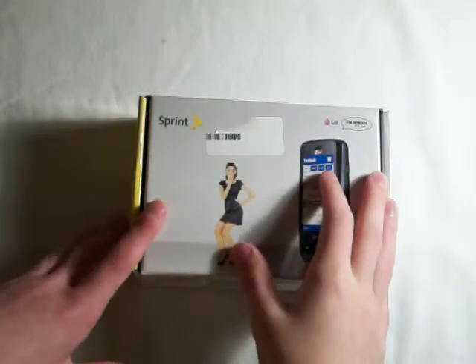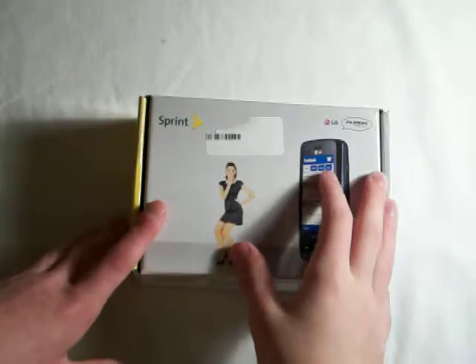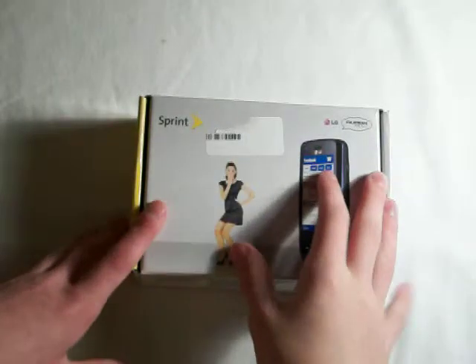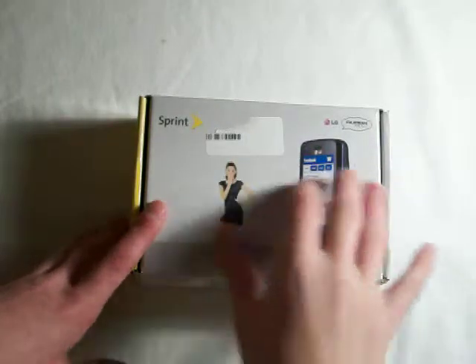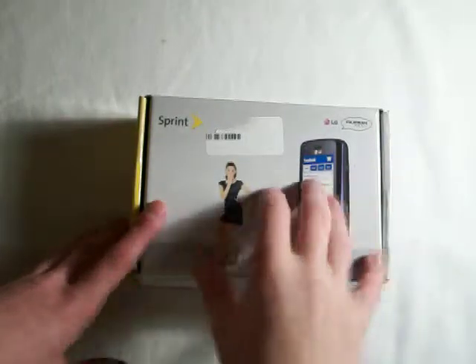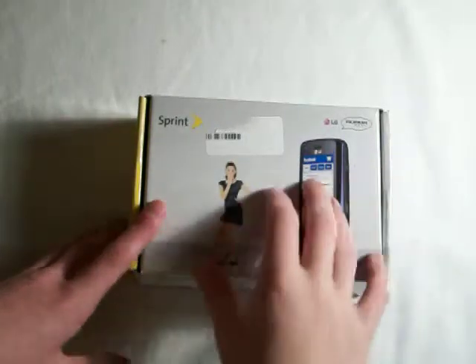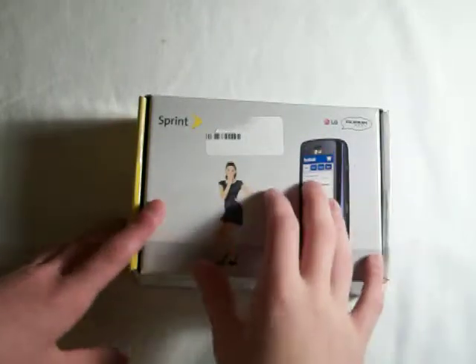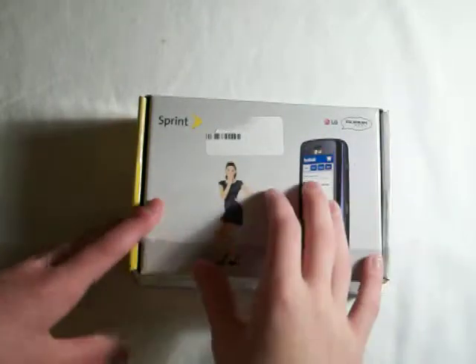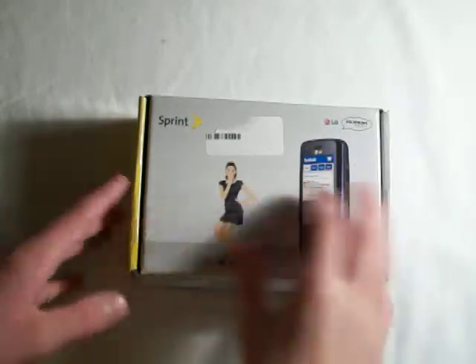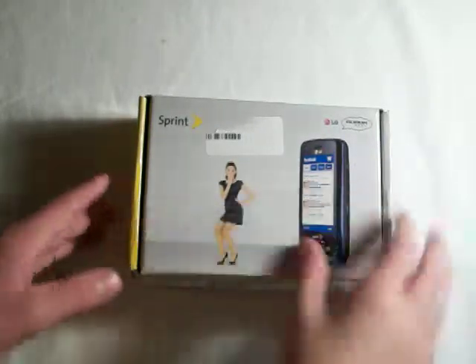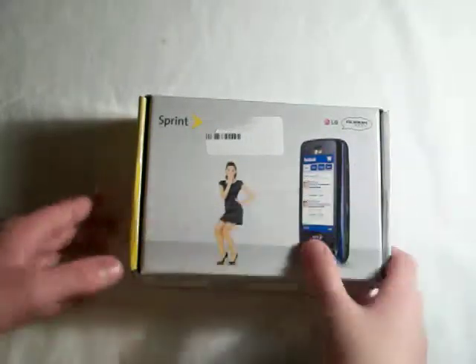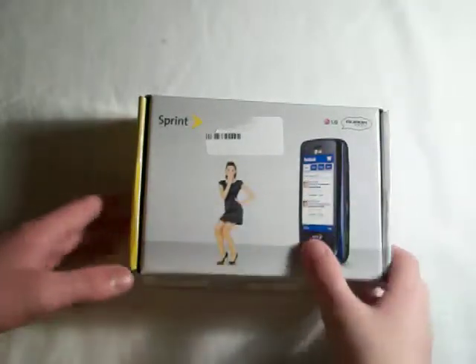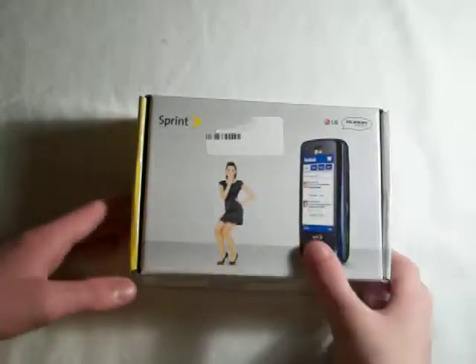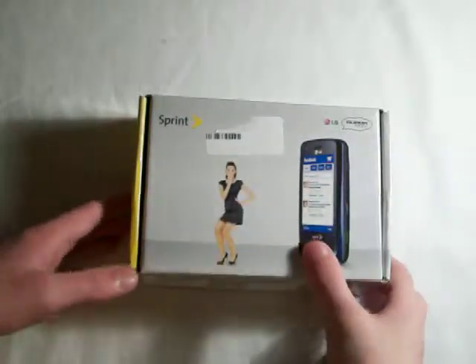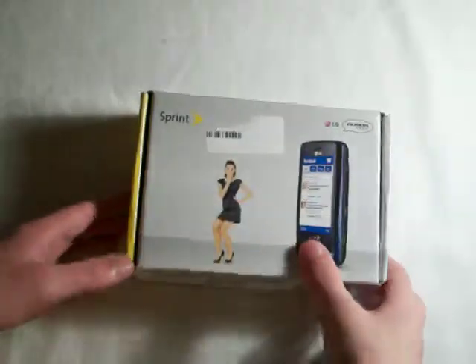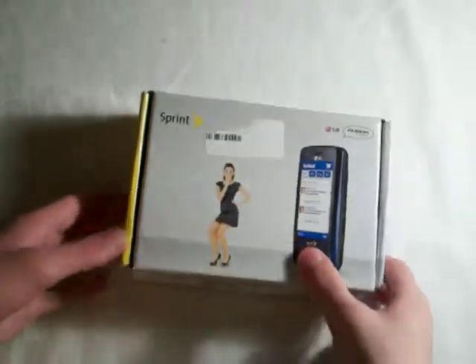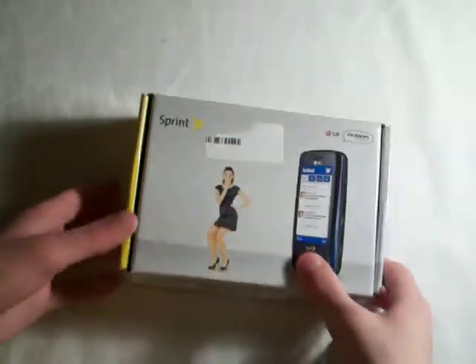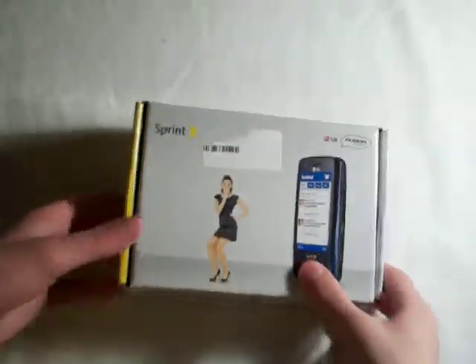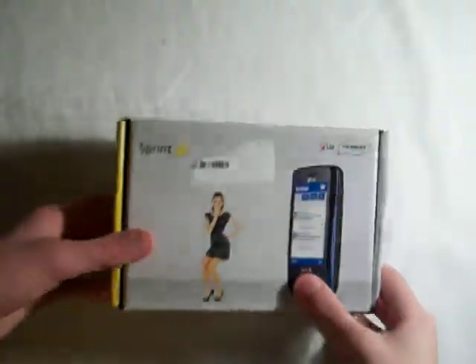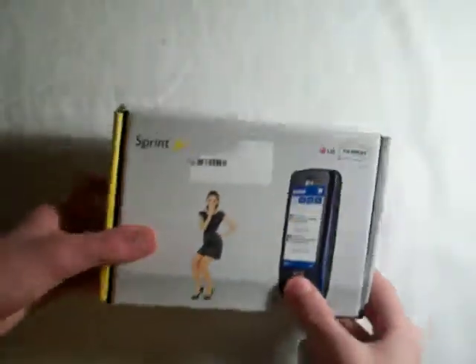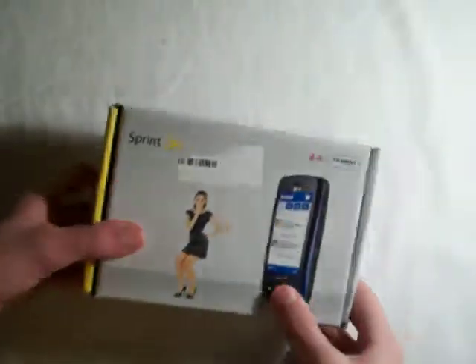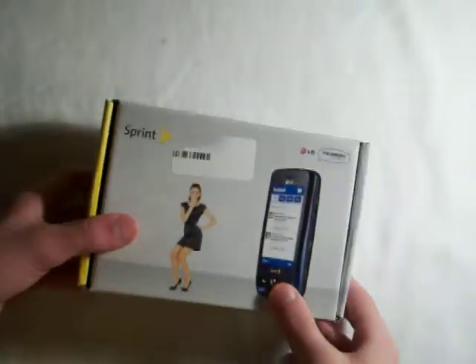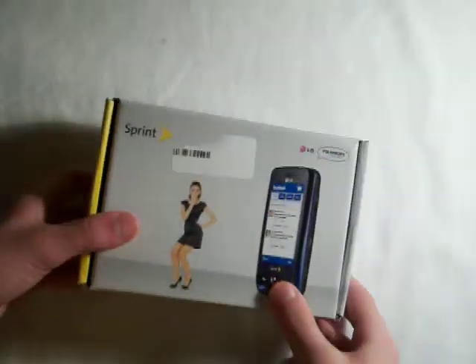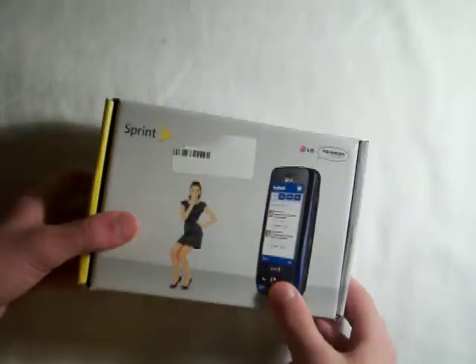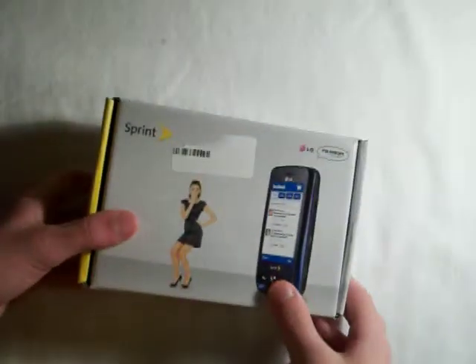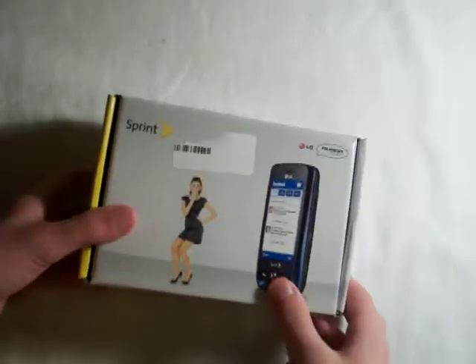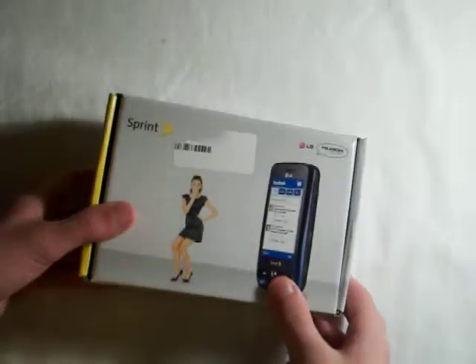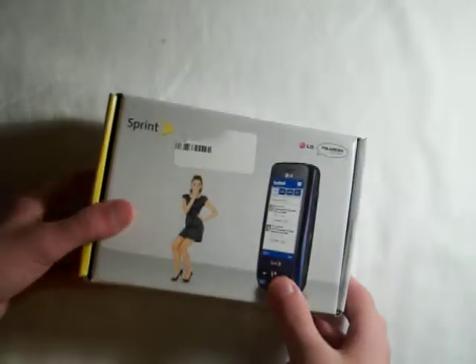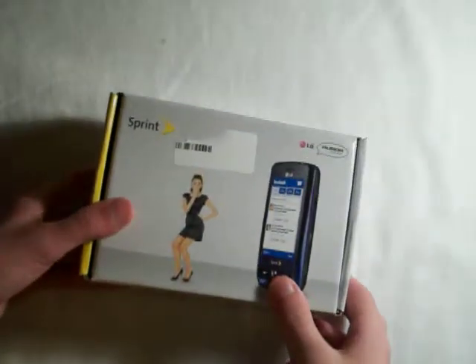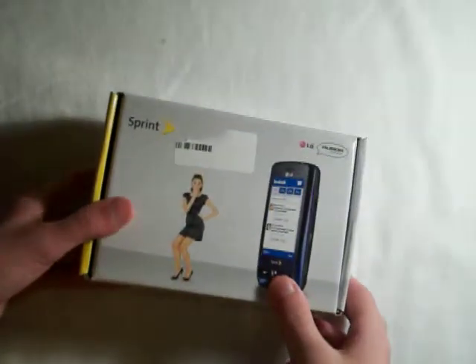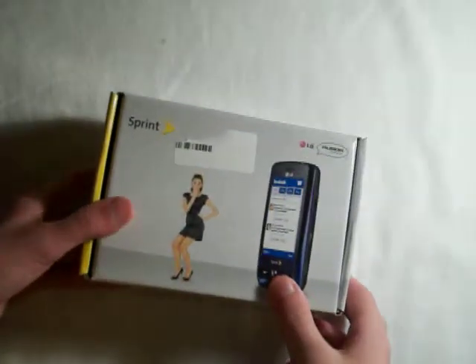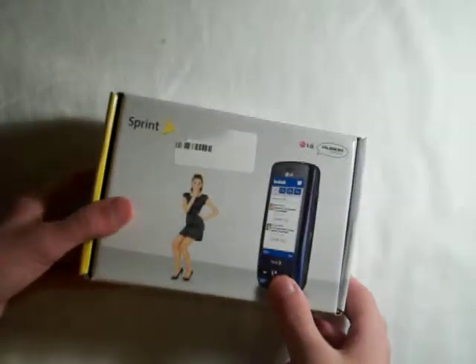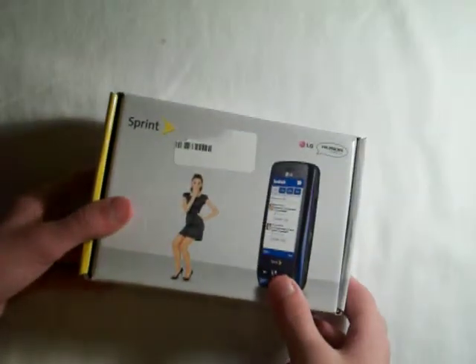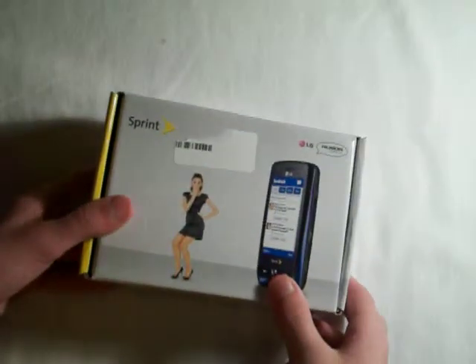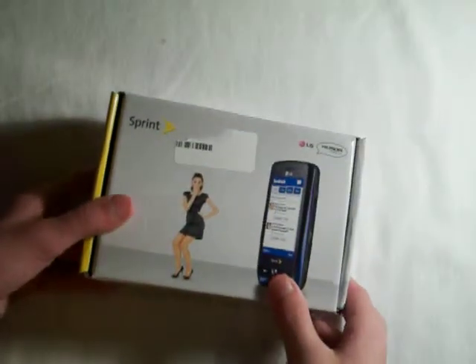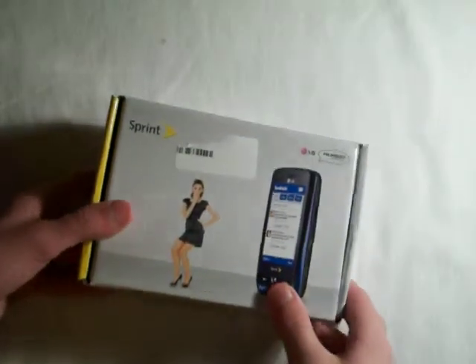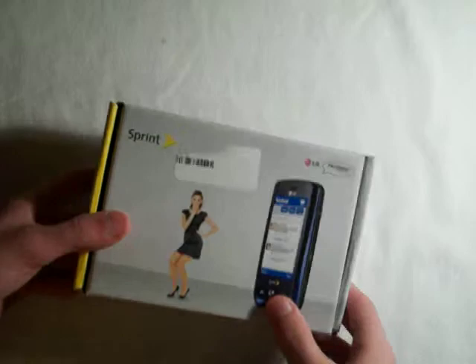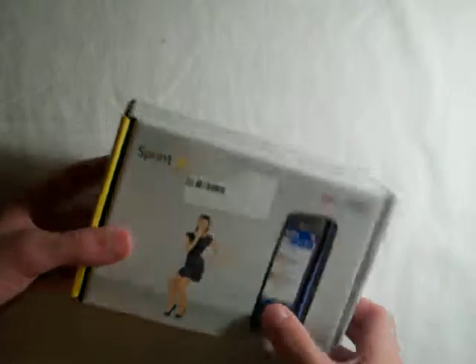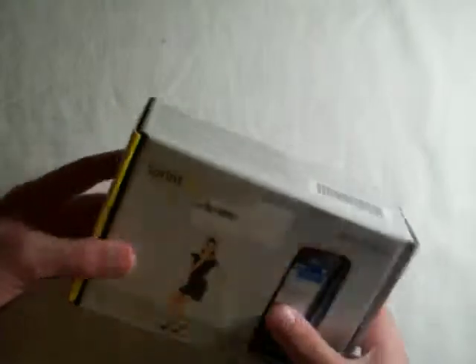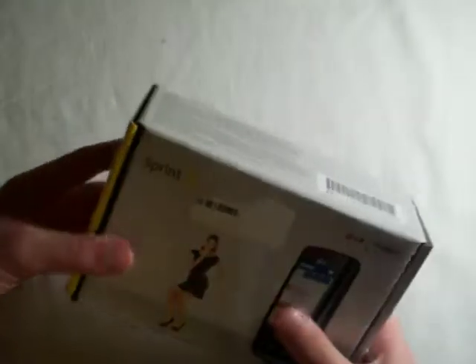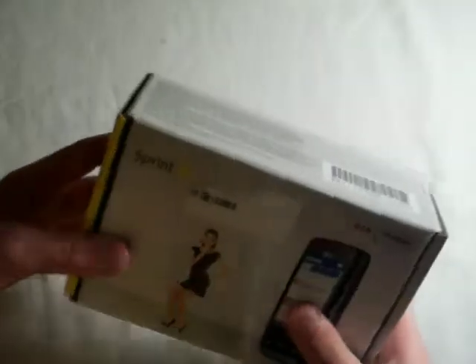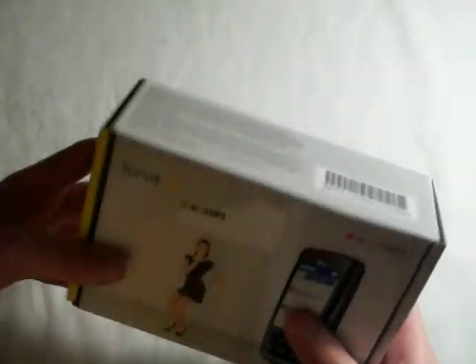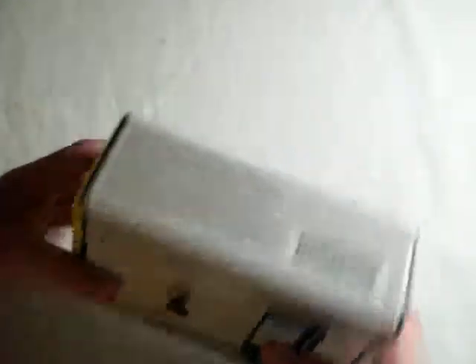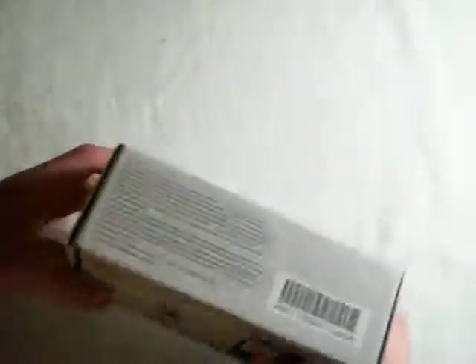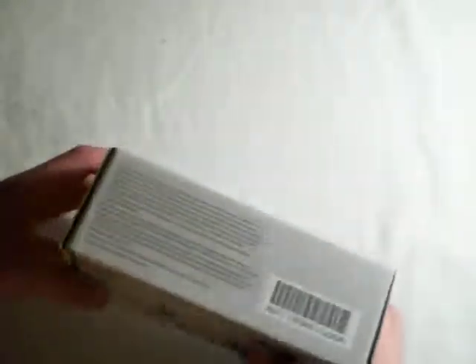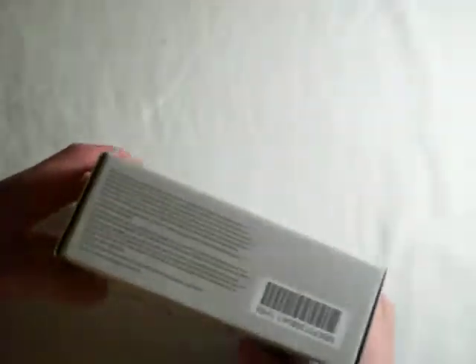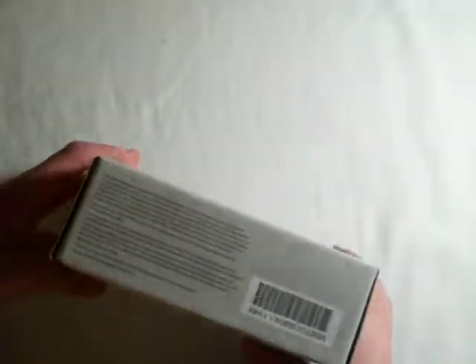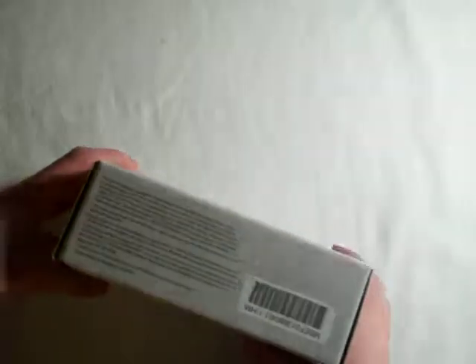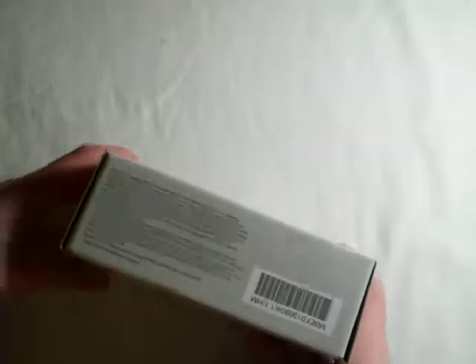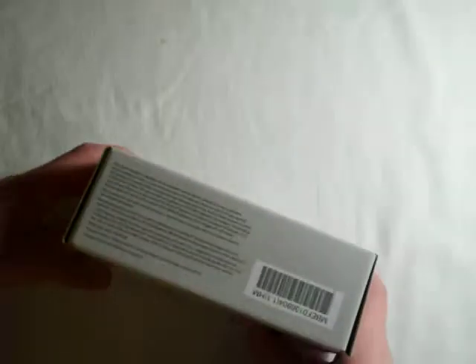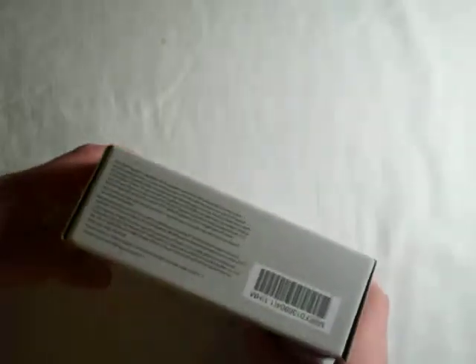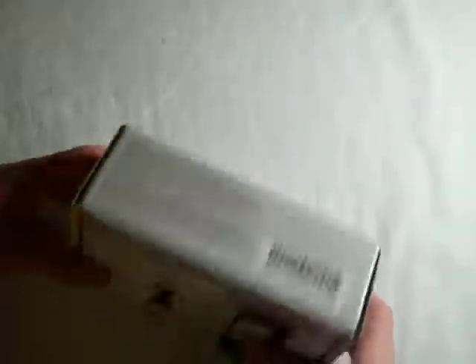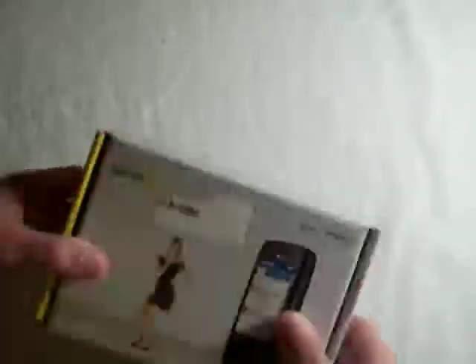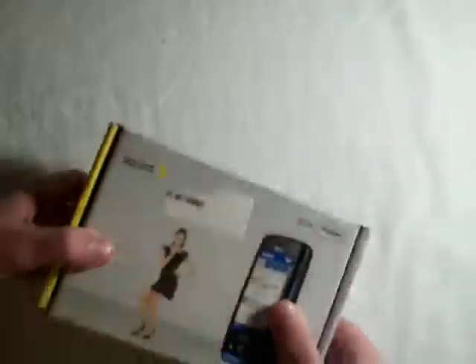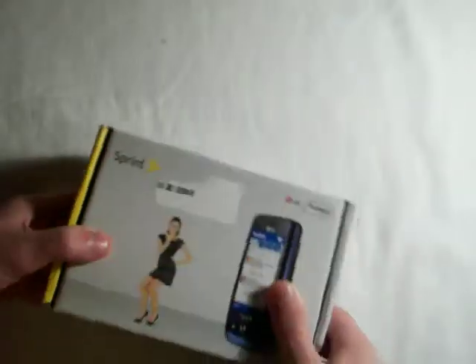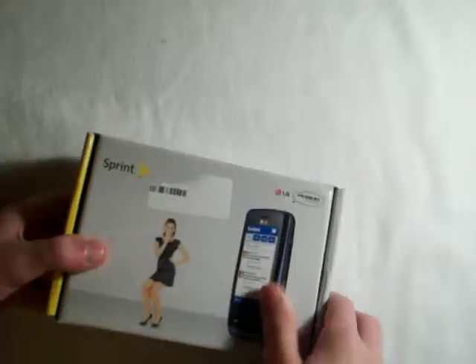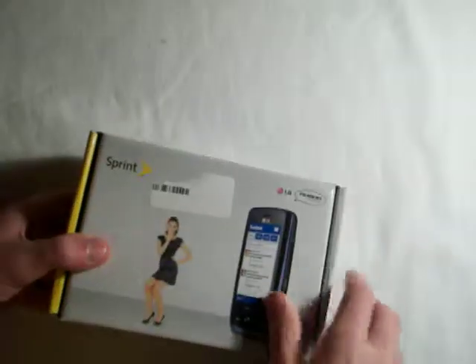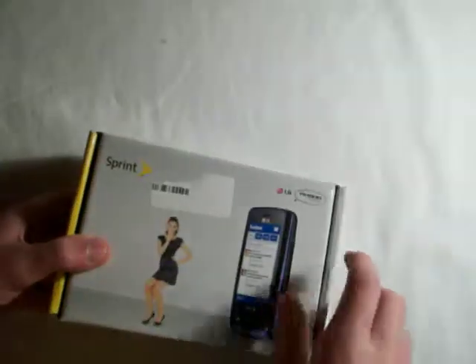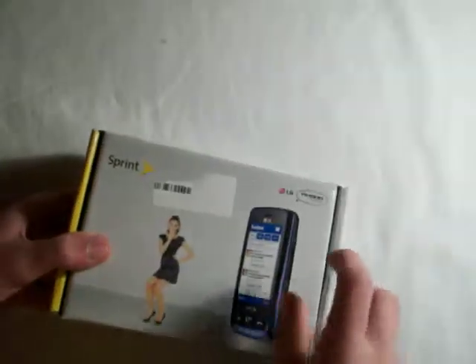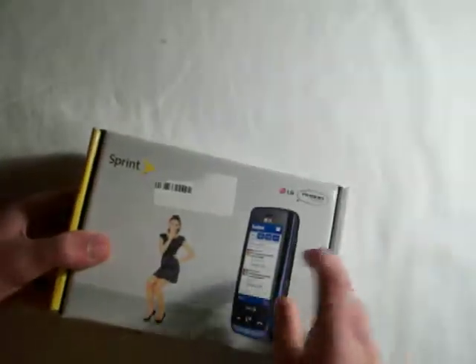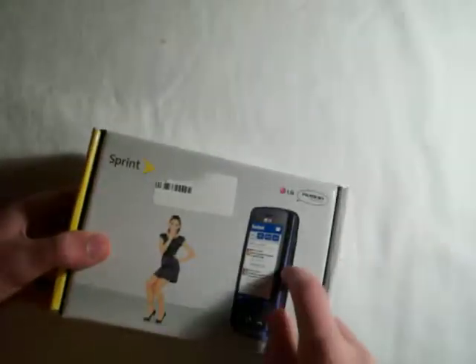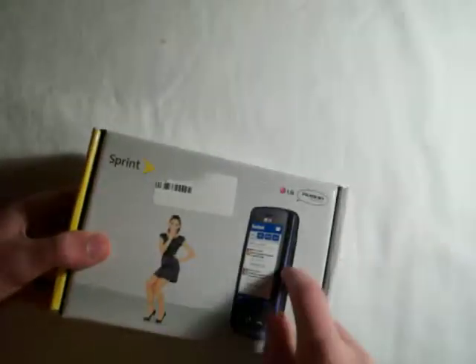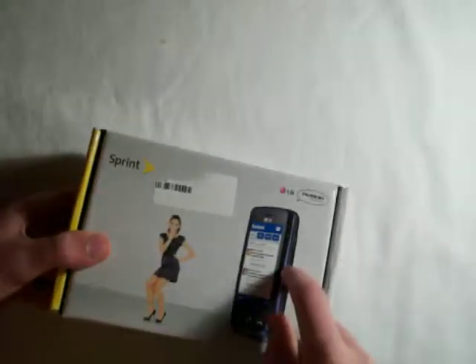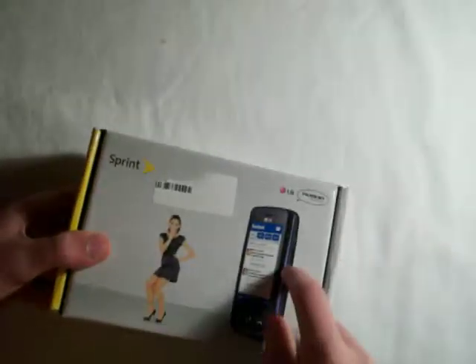Today I have the unboxing of the new LG Rumor Touch for Sprint. I did get the blue version.